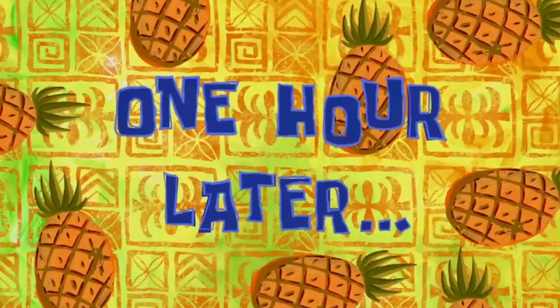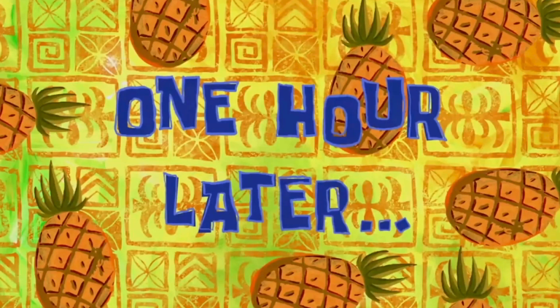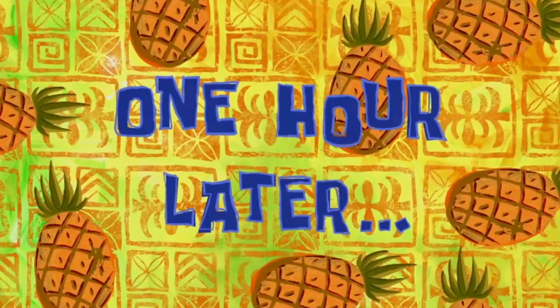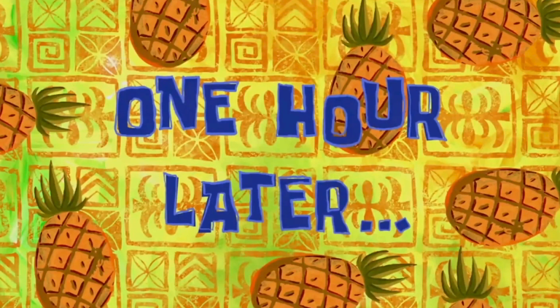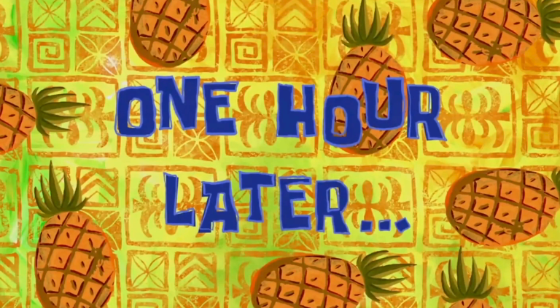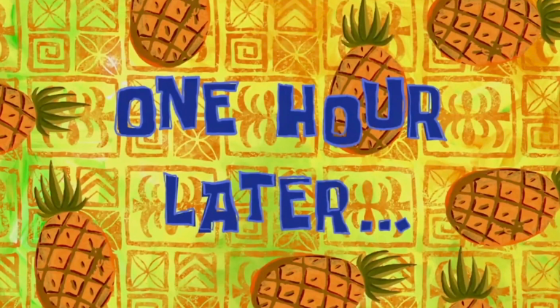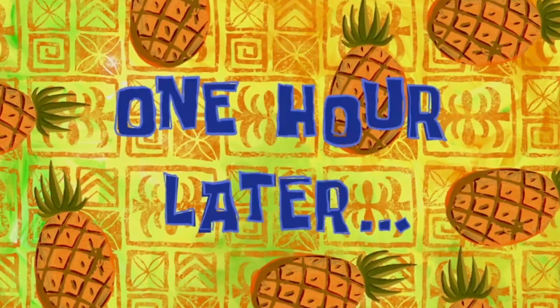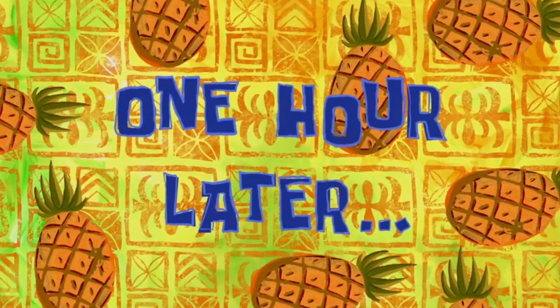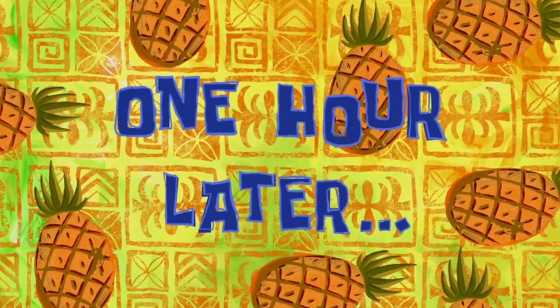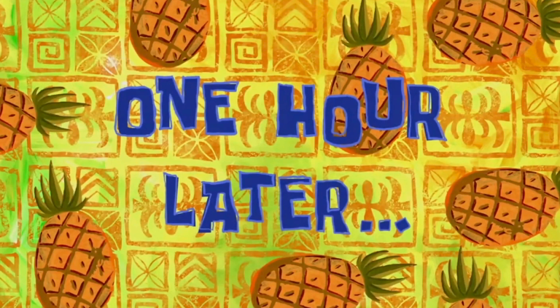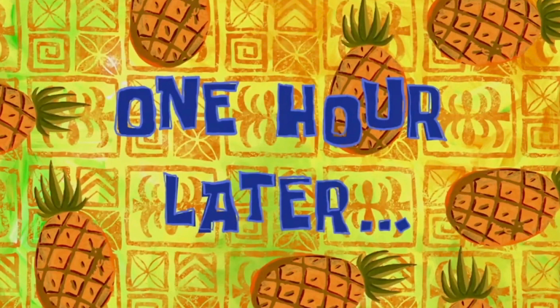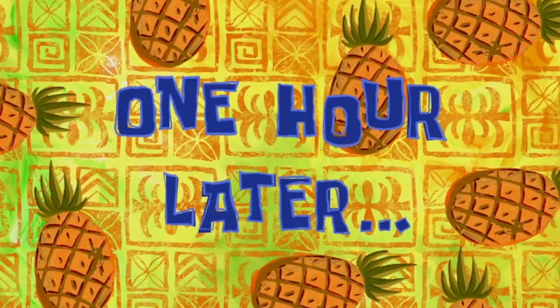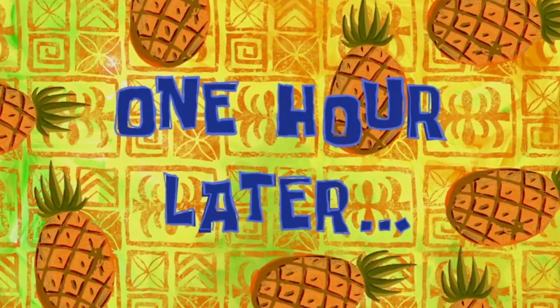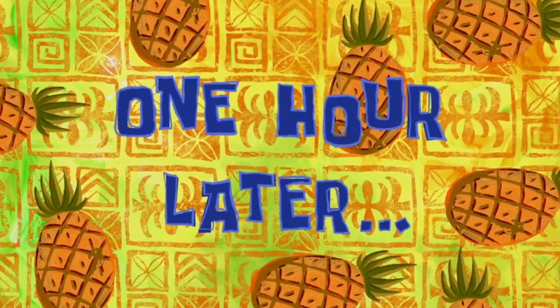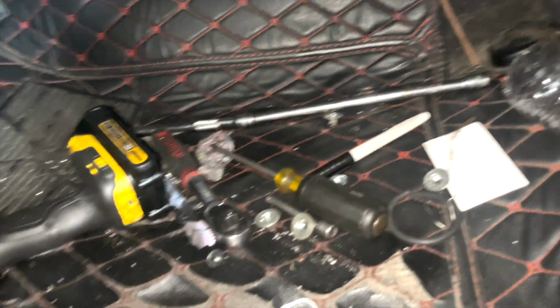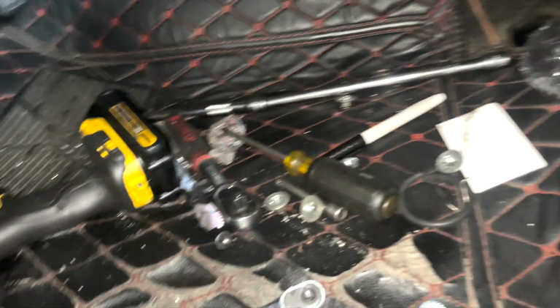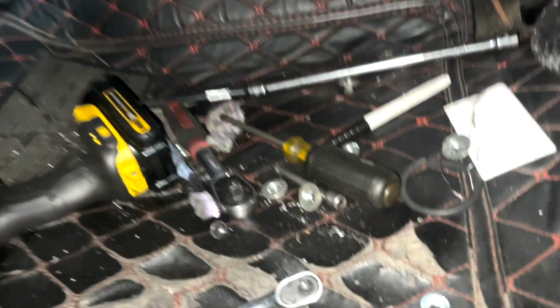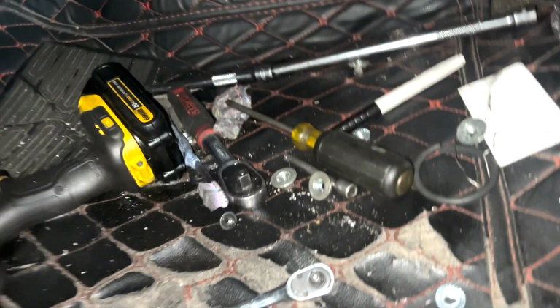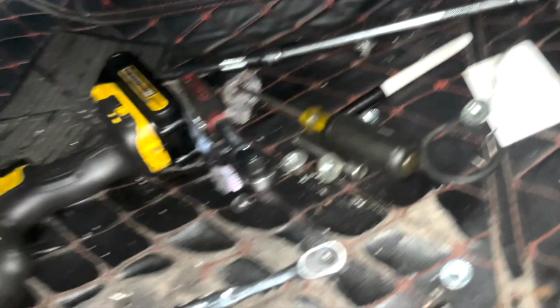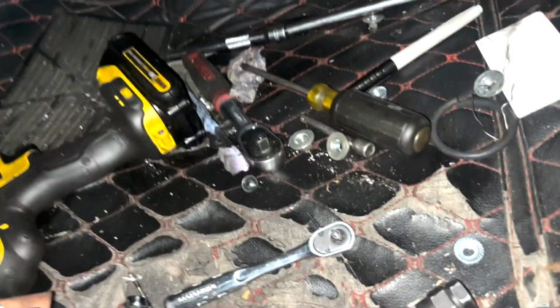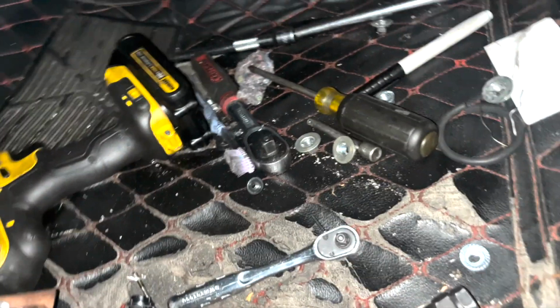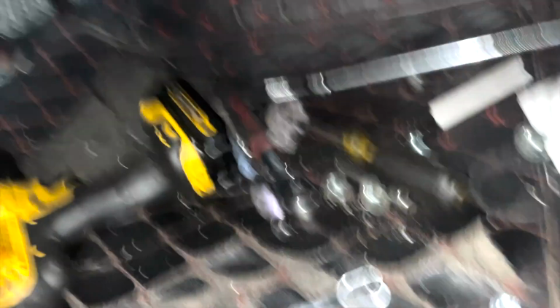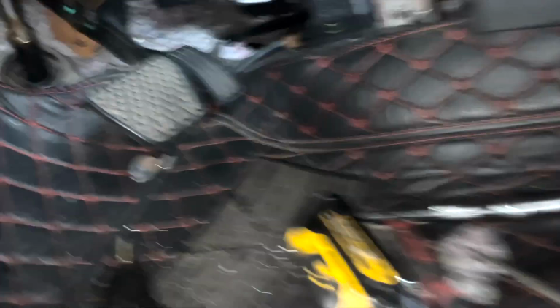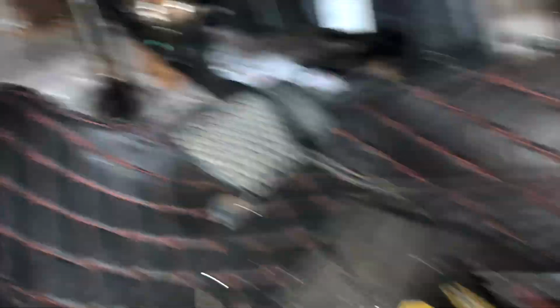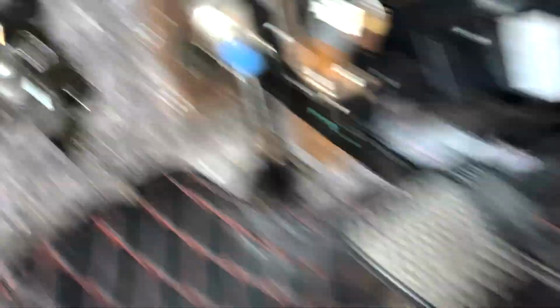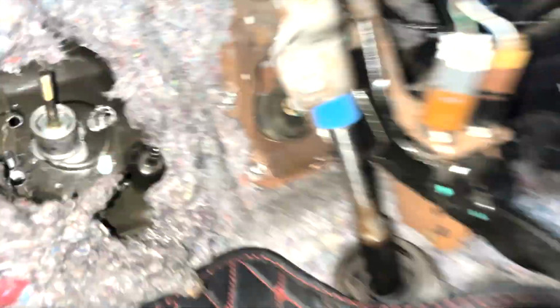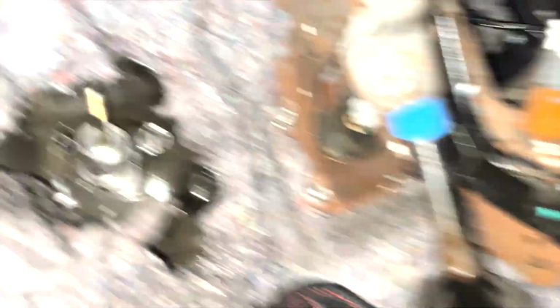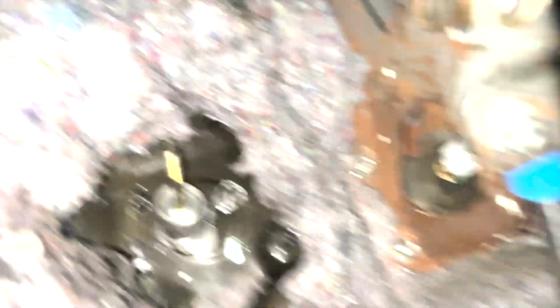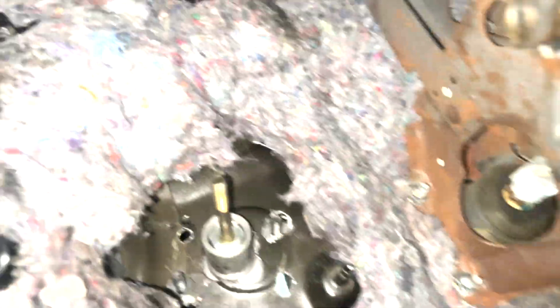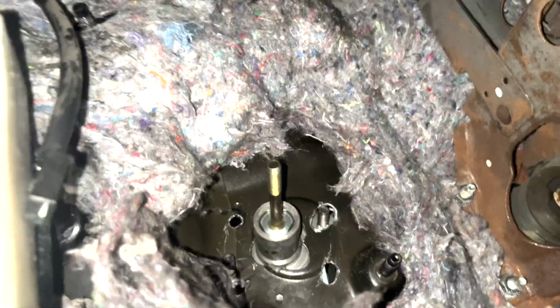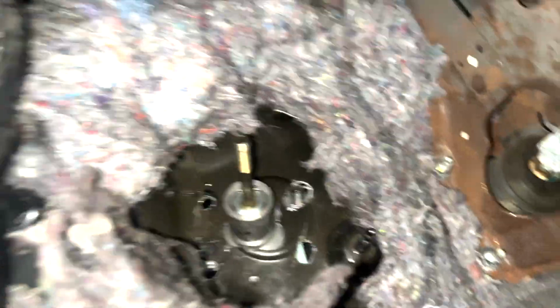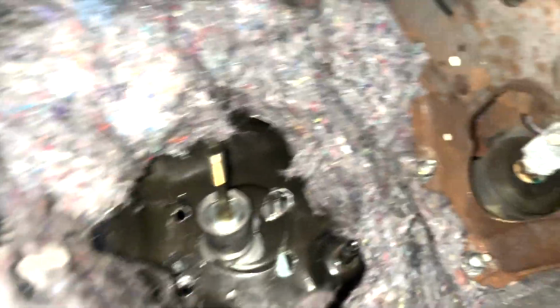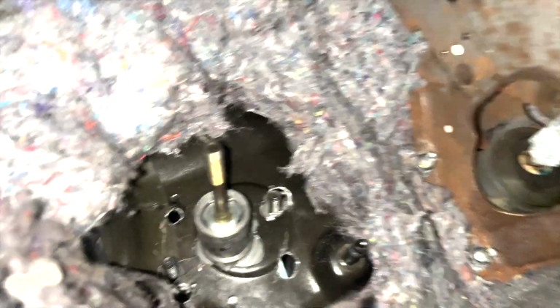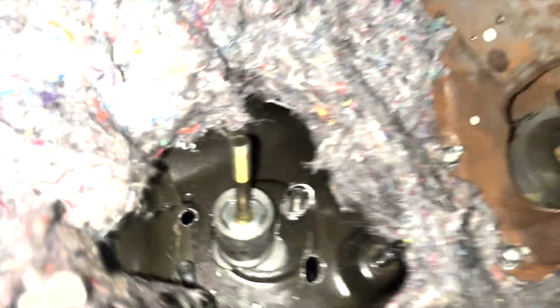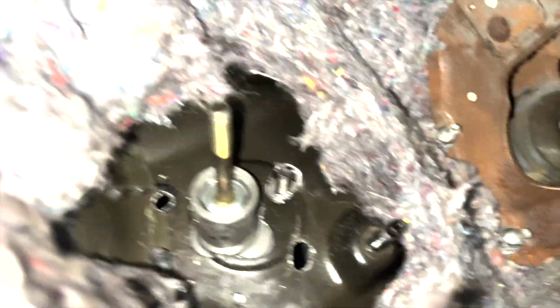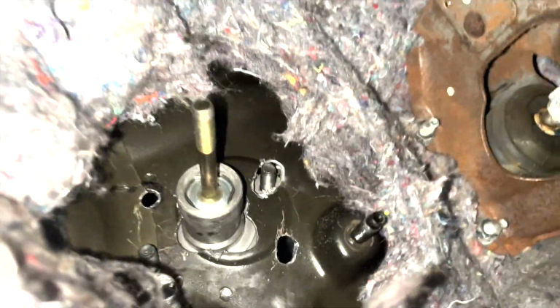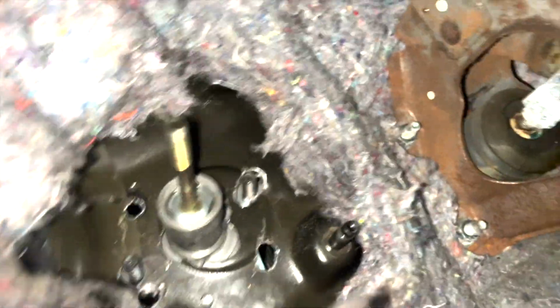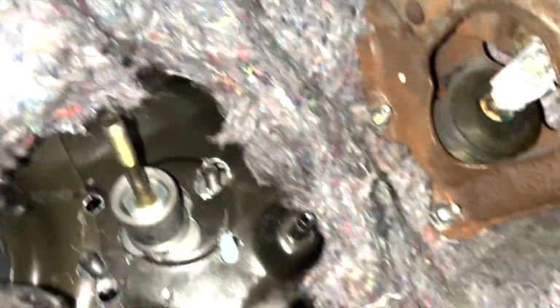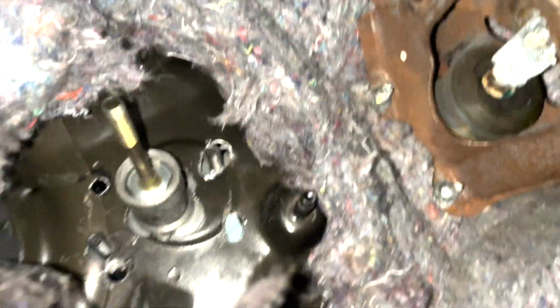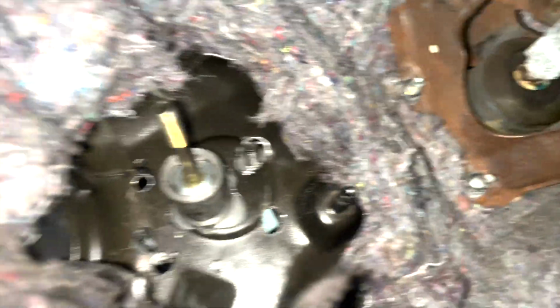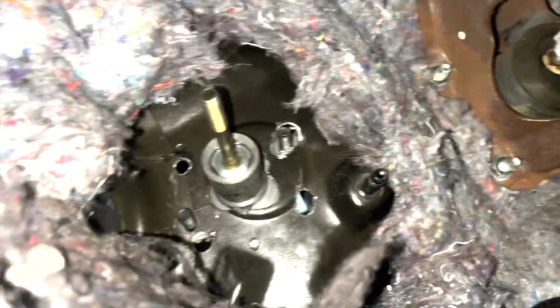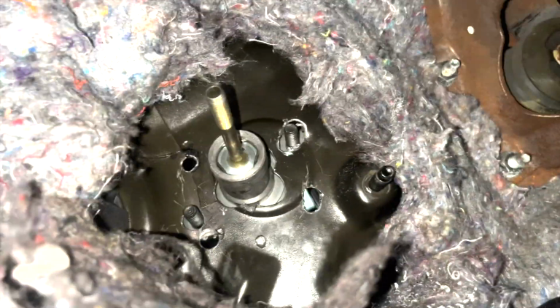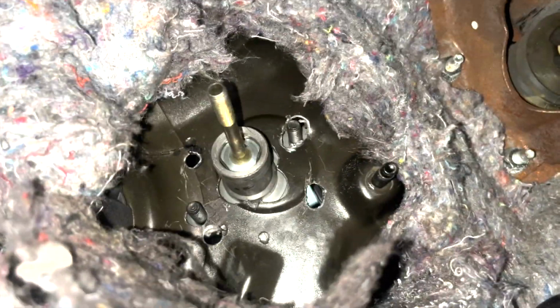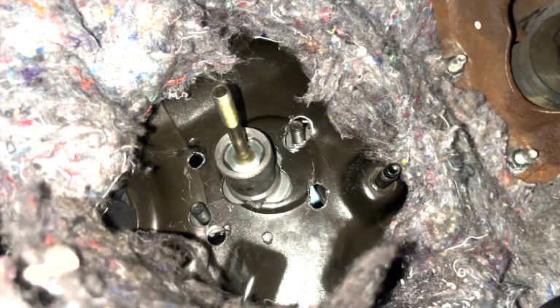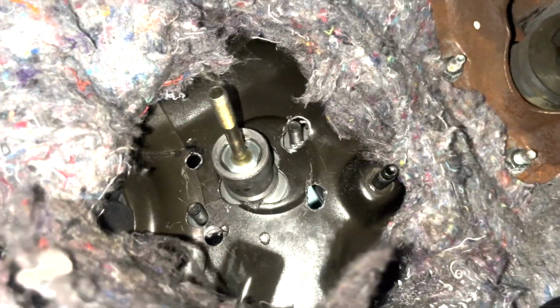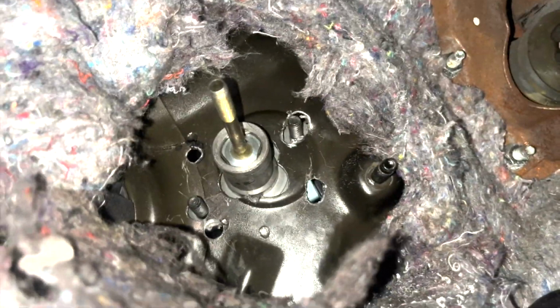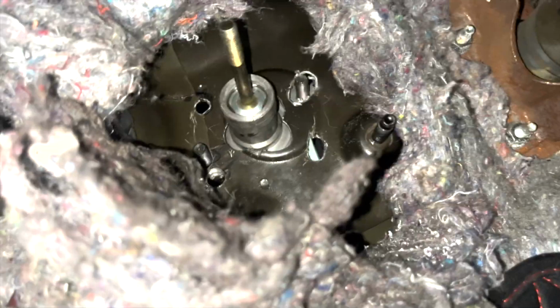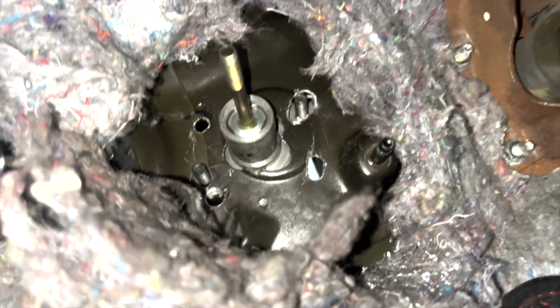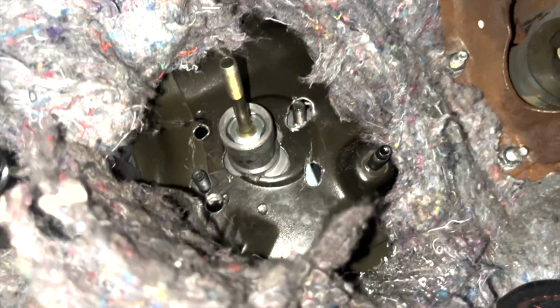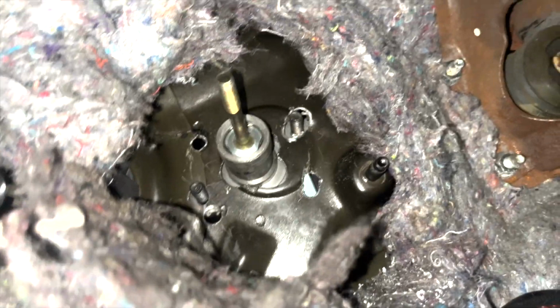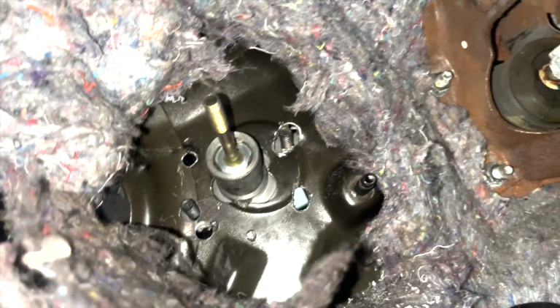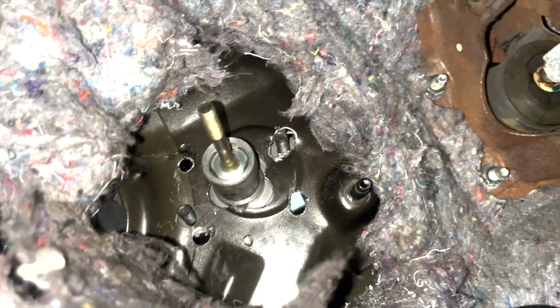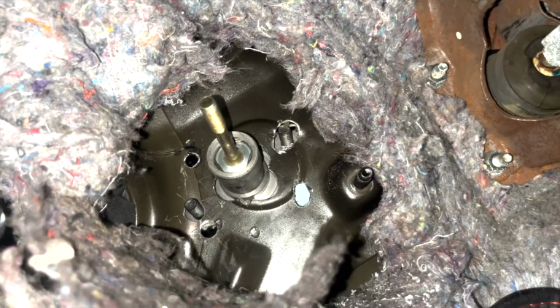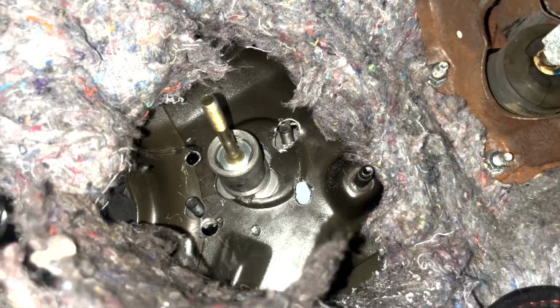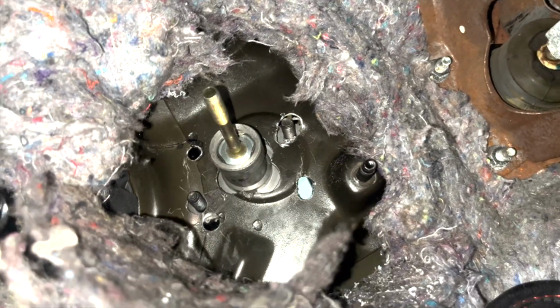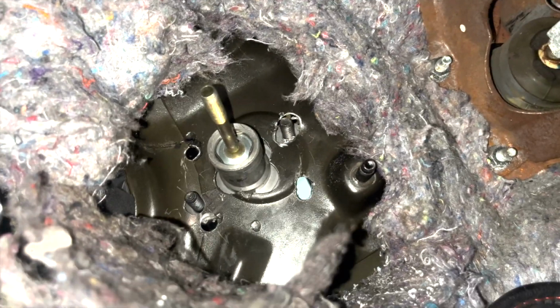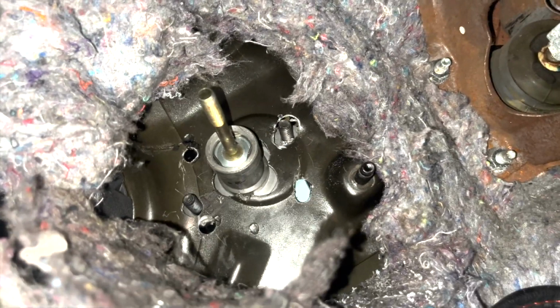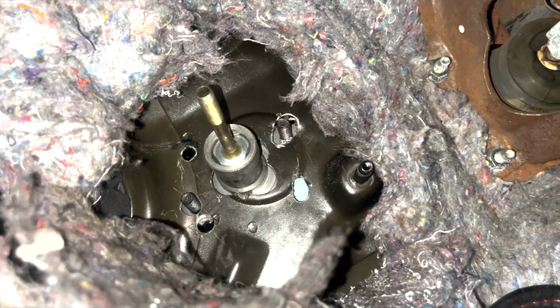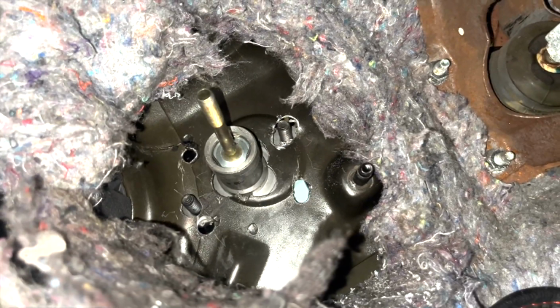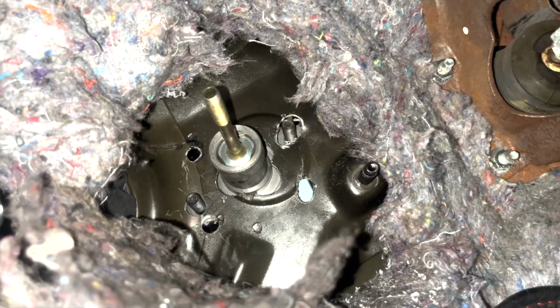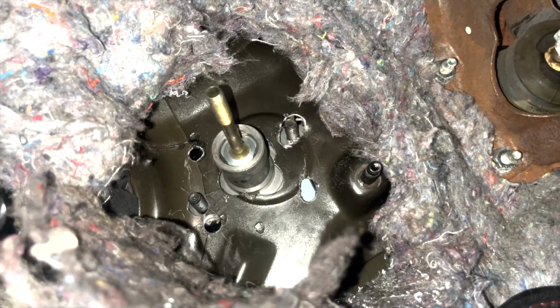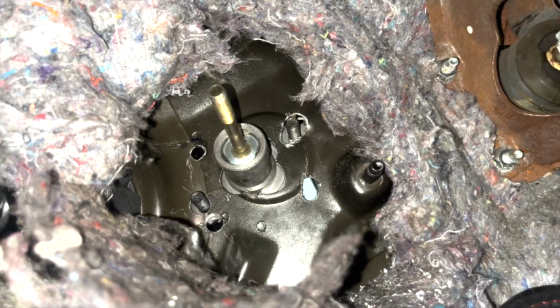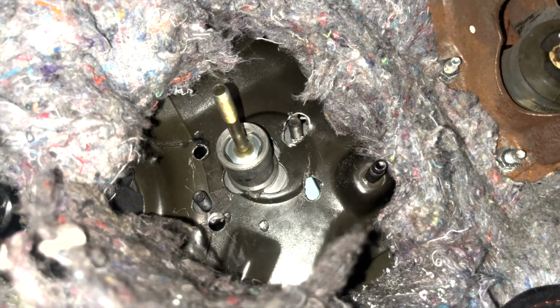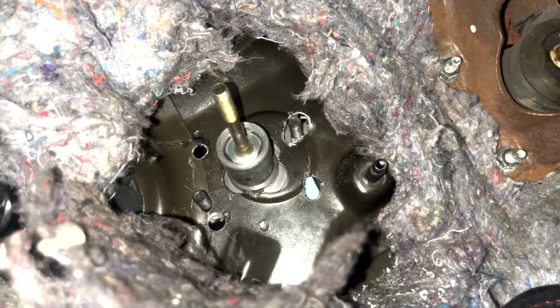One hour later — after hours of fighting, I am not proud of what this looks like, but it works. So I'm going to take that as a victory and keep pushing forward.